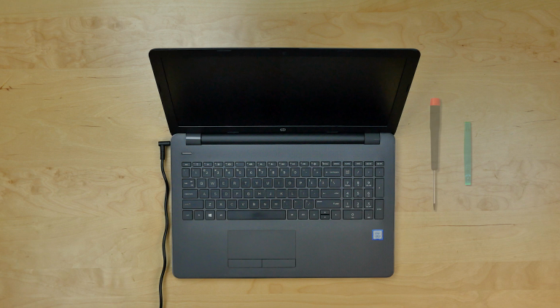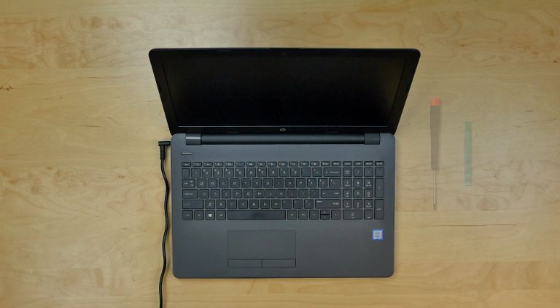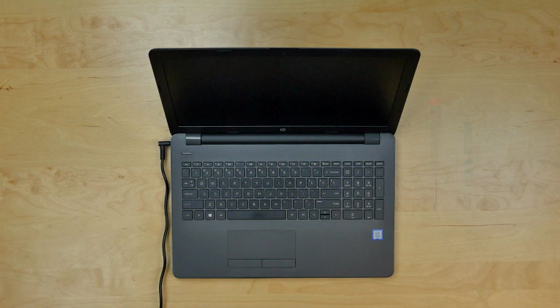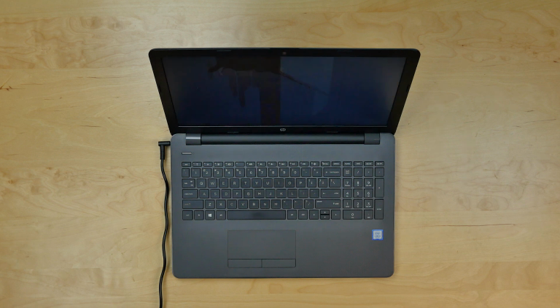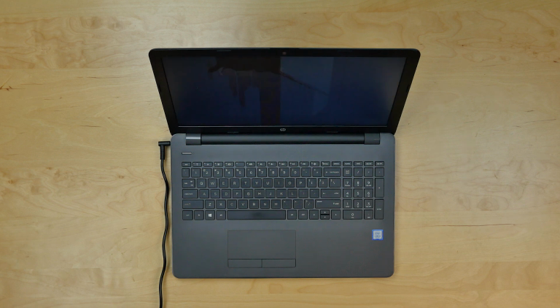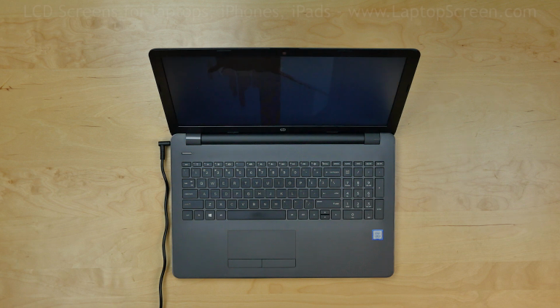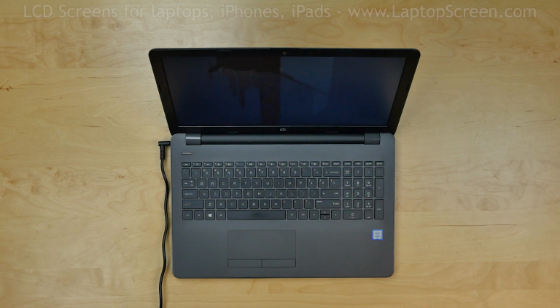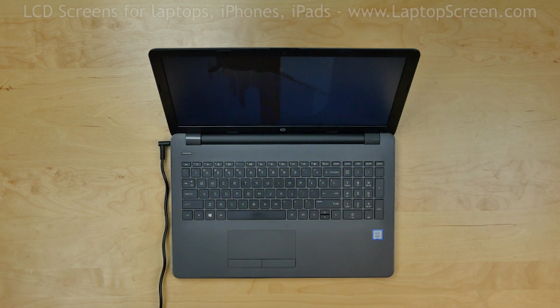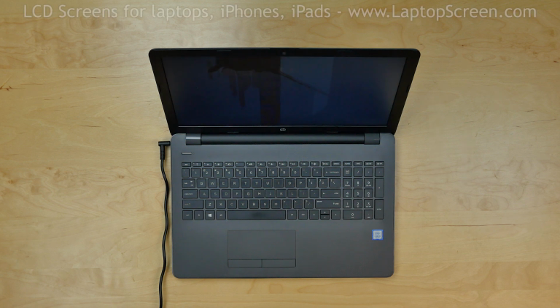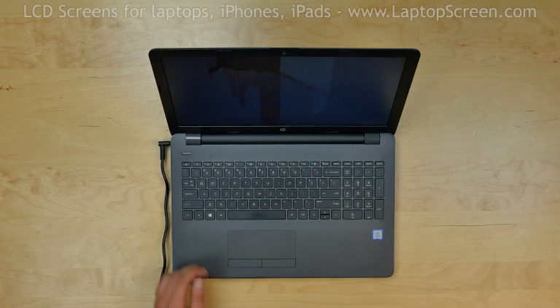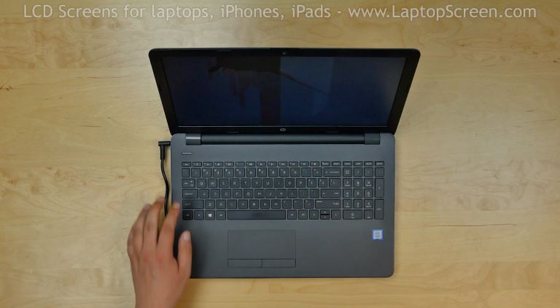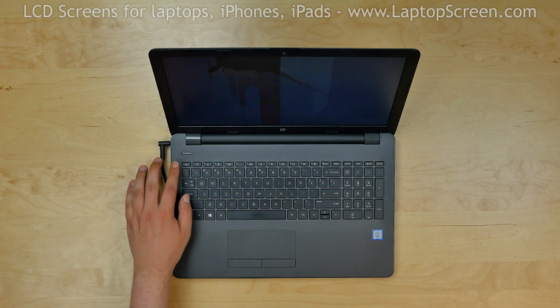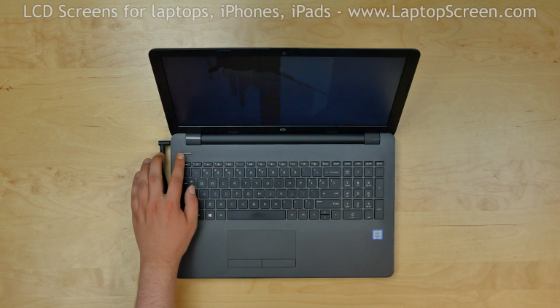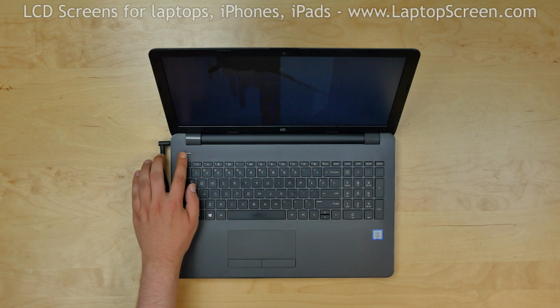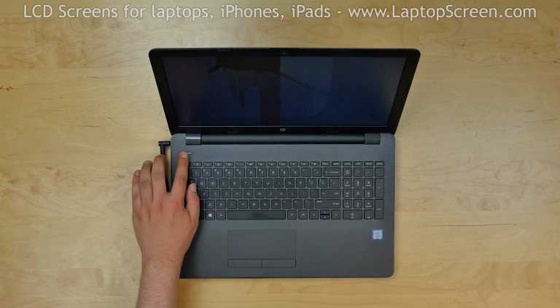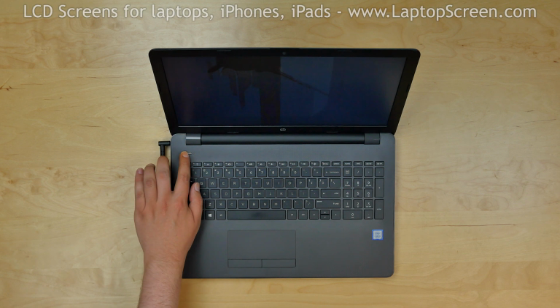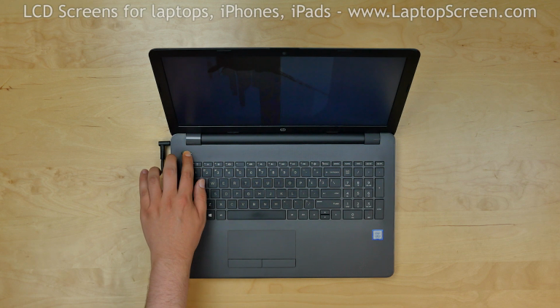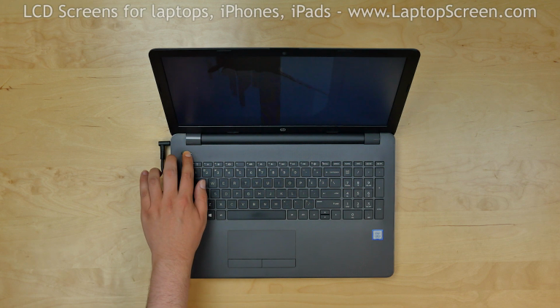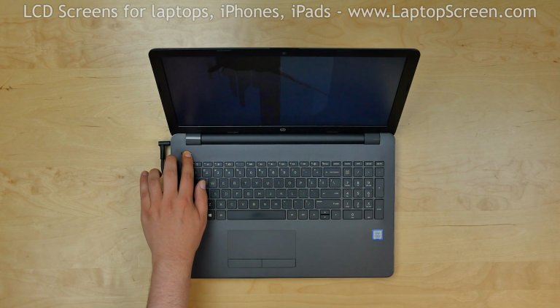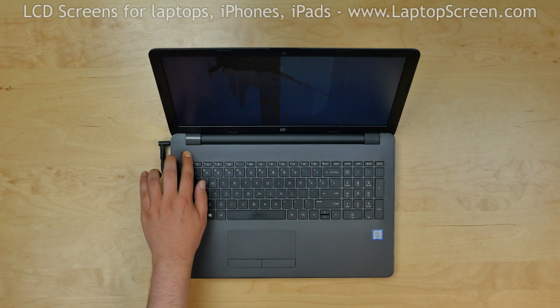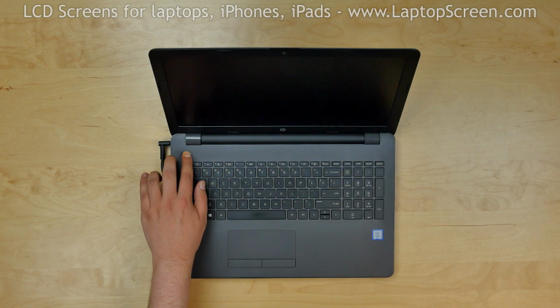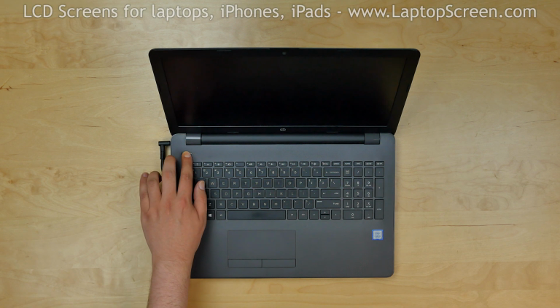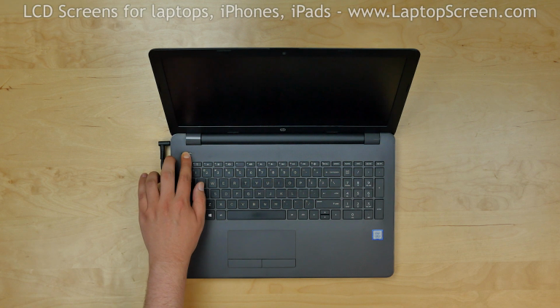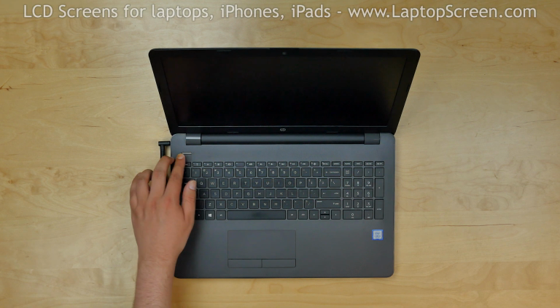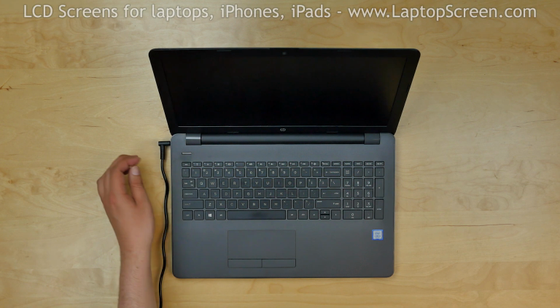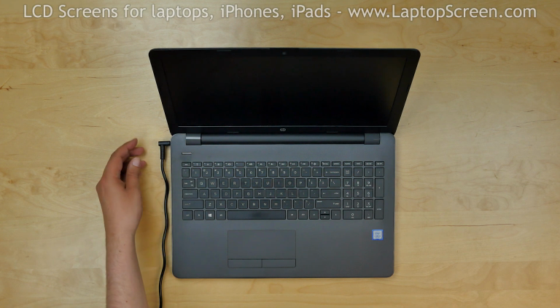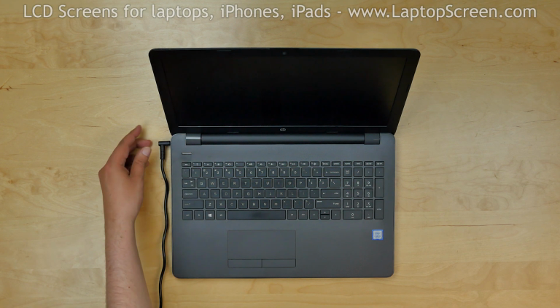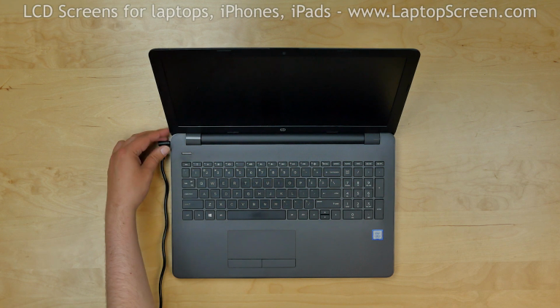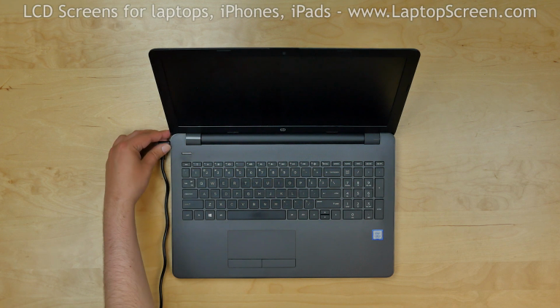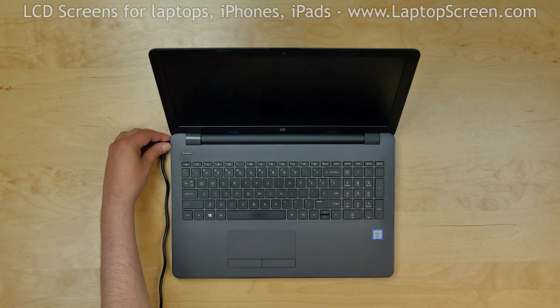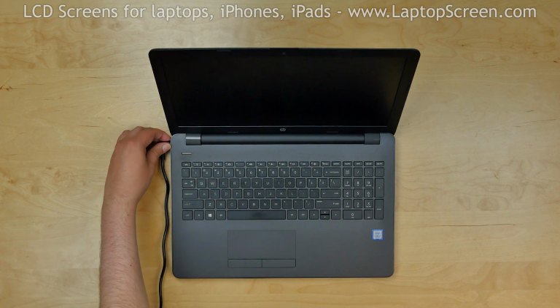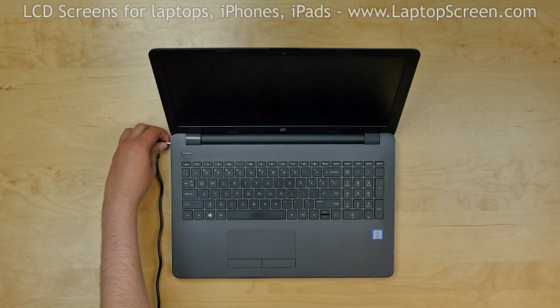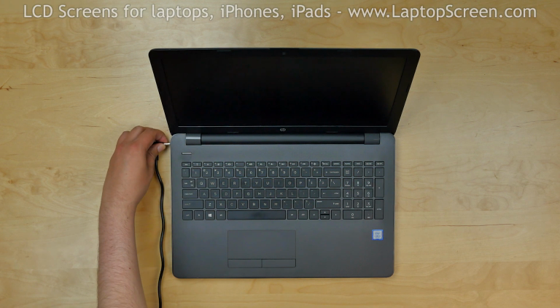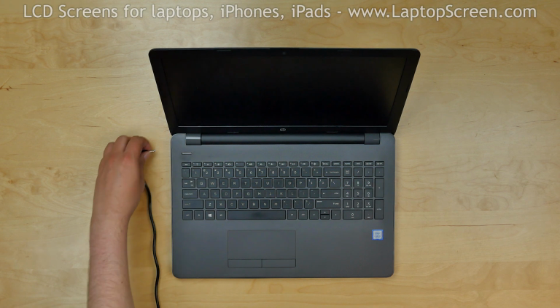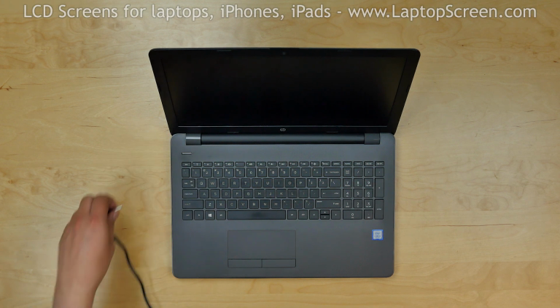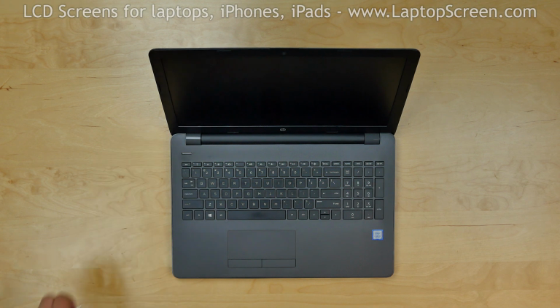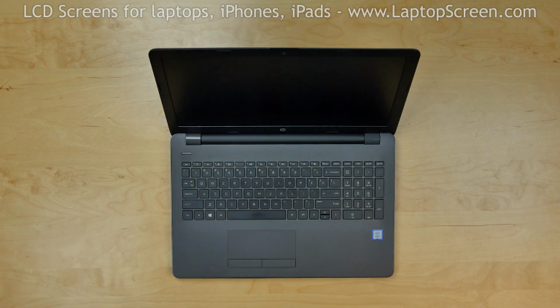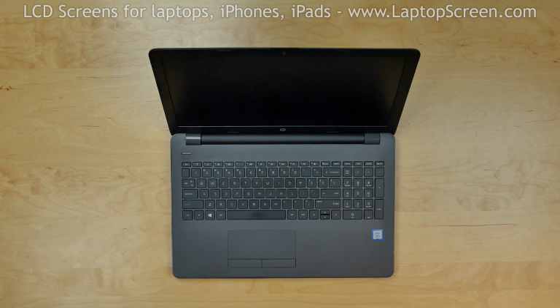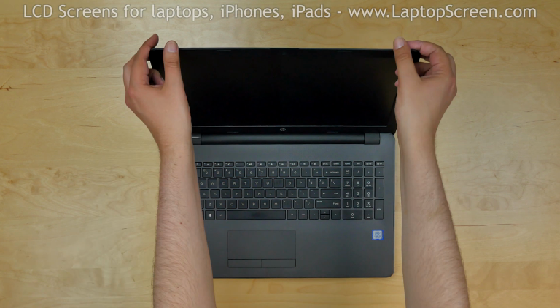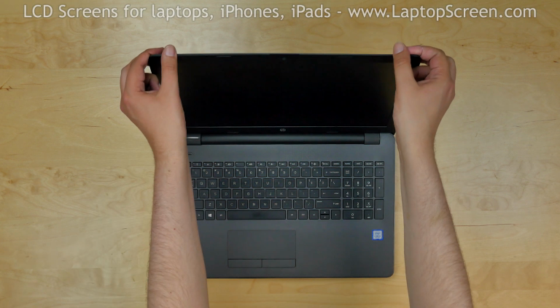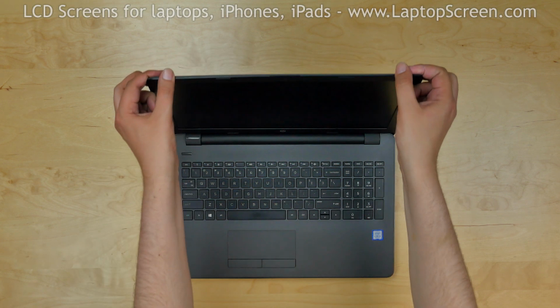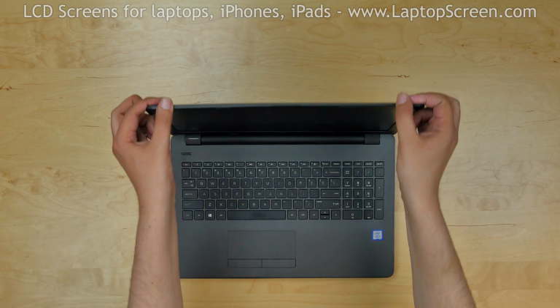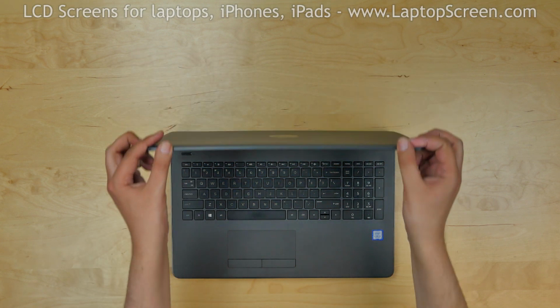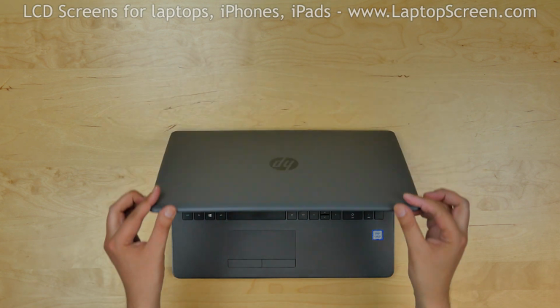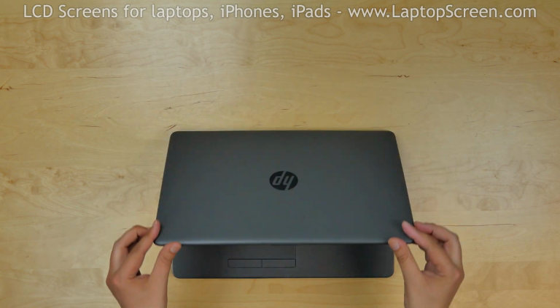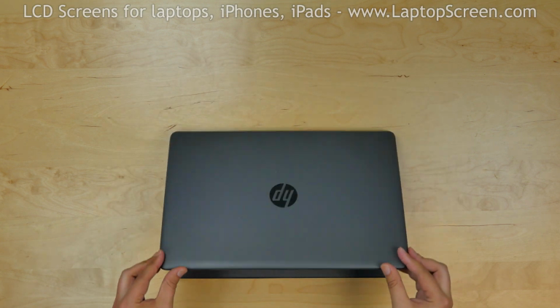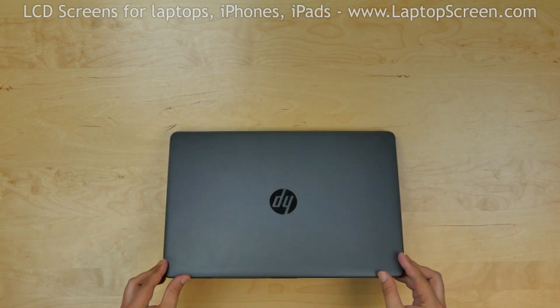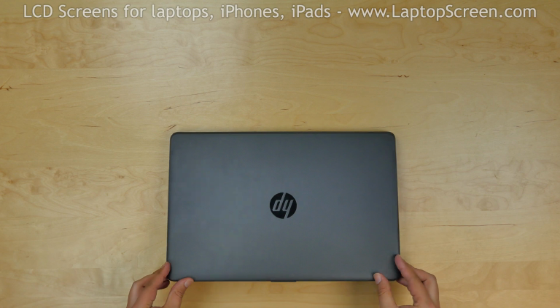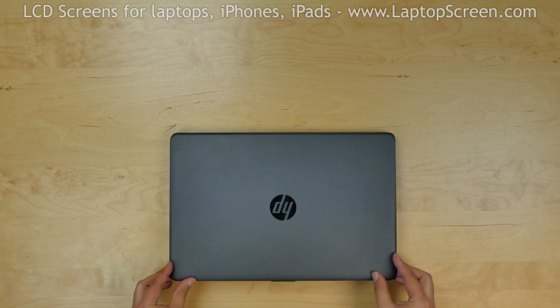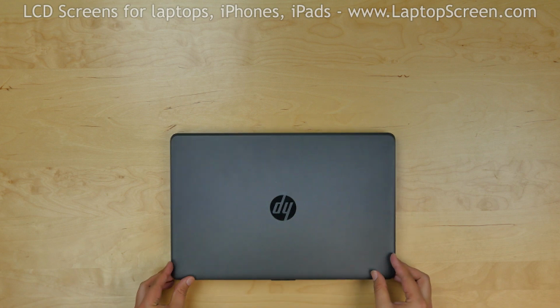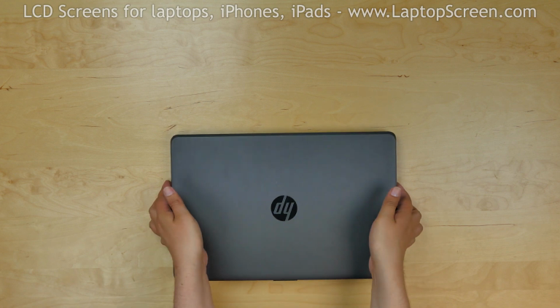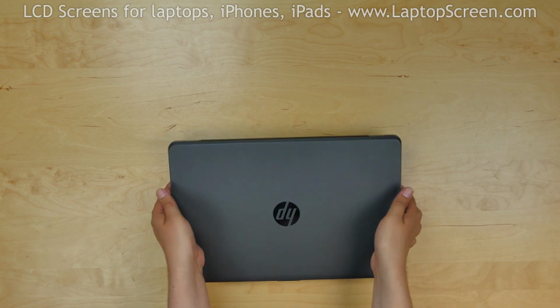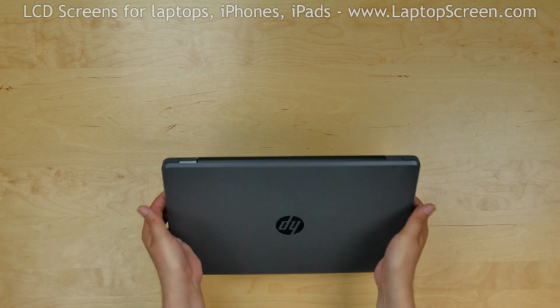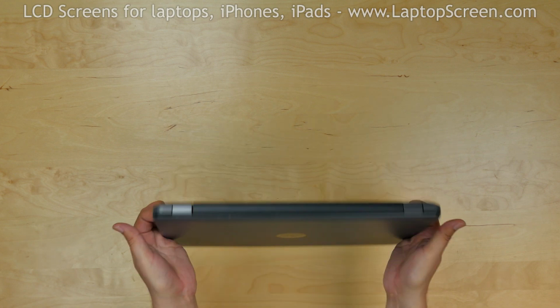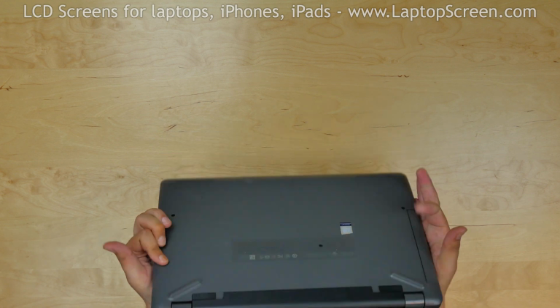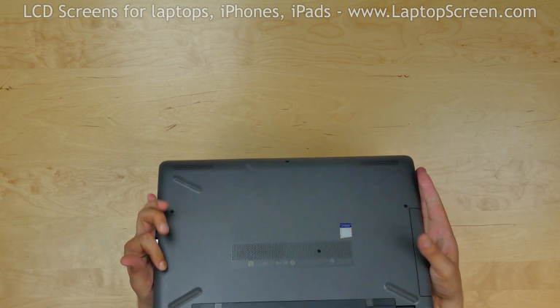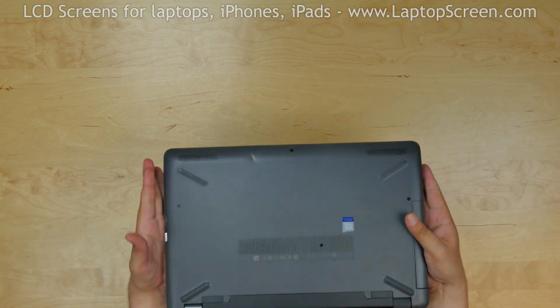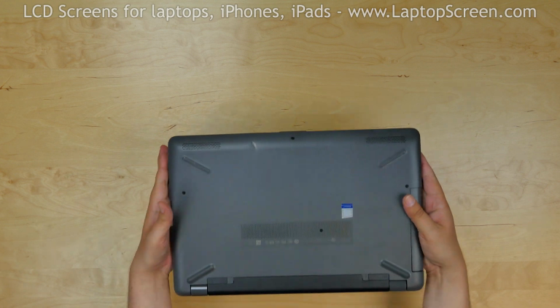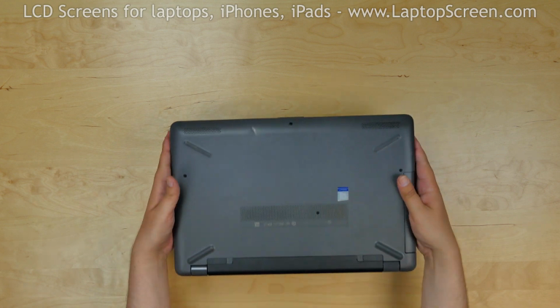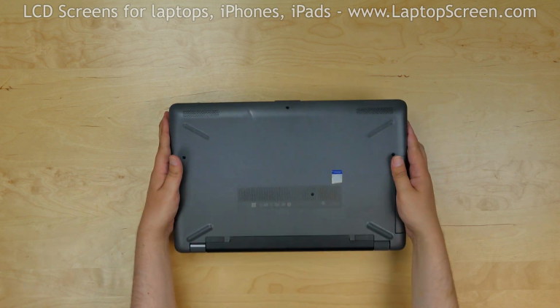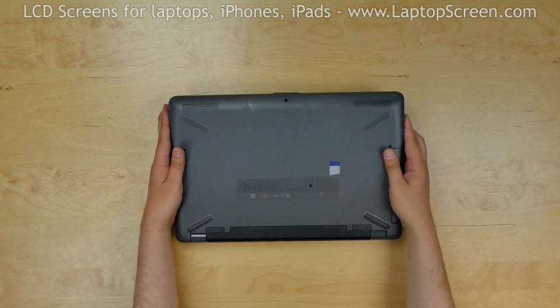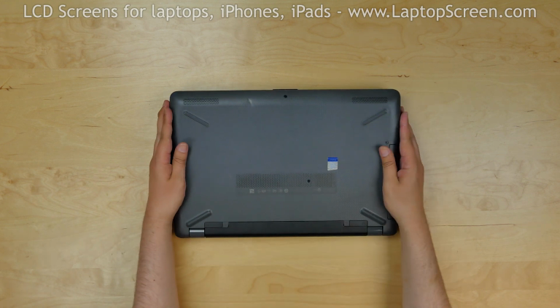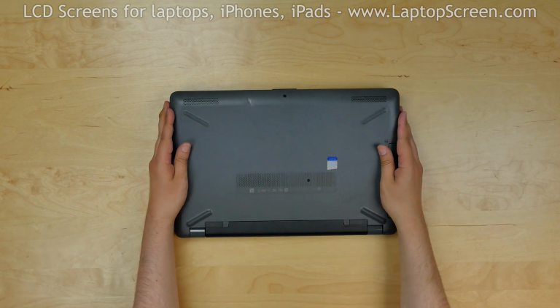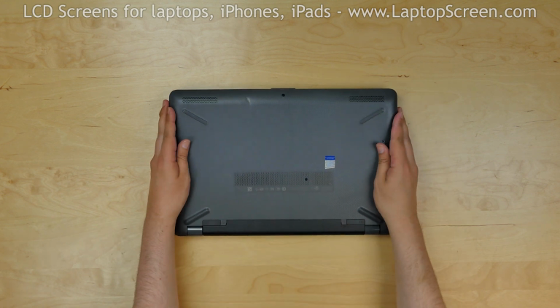To begin, shut down the laptop and disconnect the power cord. Flip the laptop over and remove the battery.